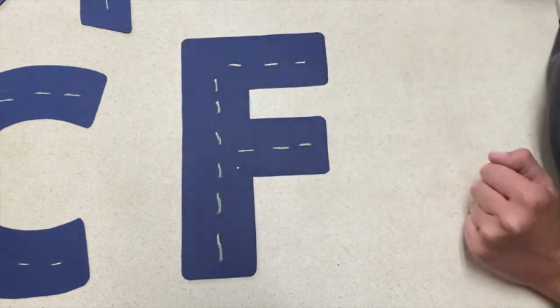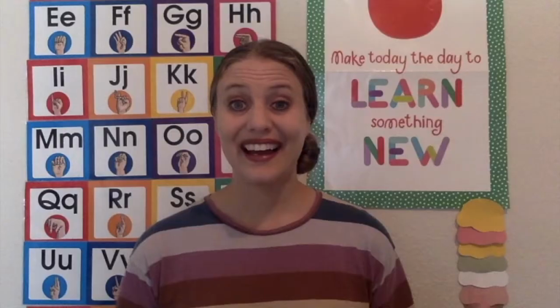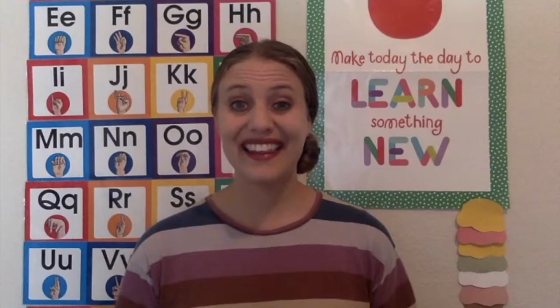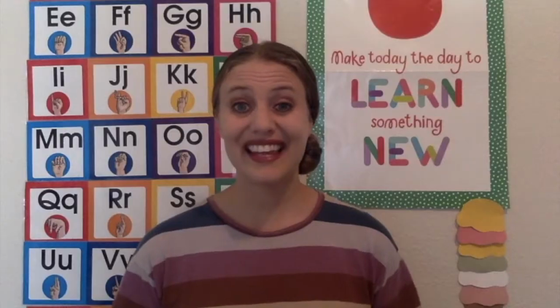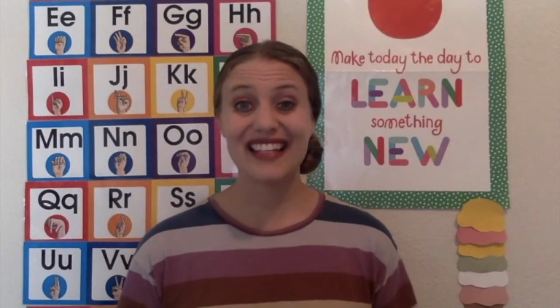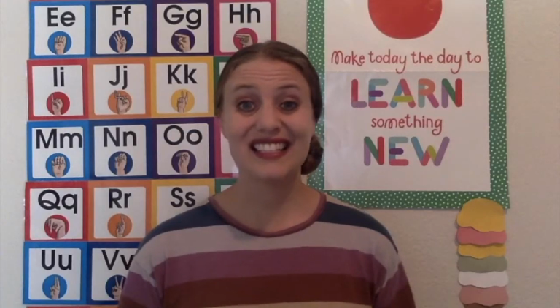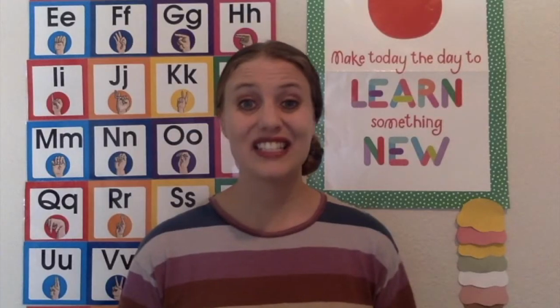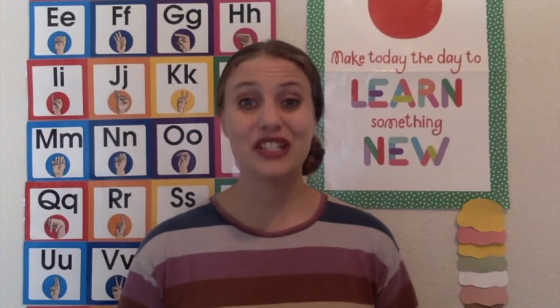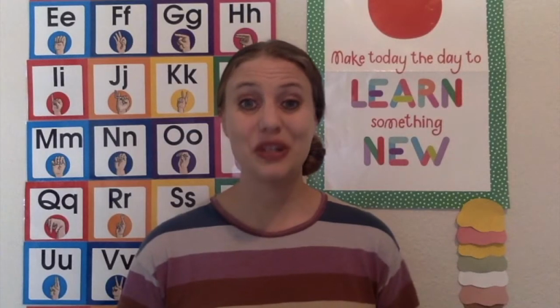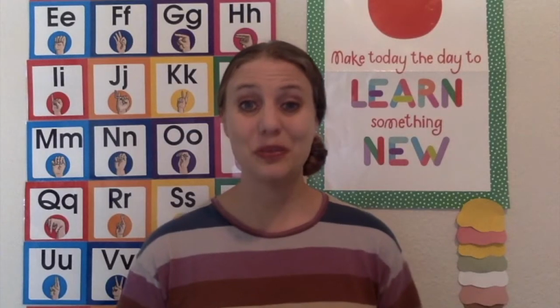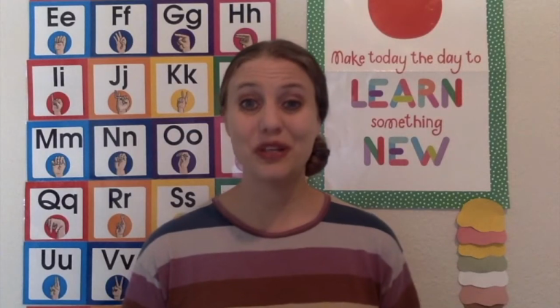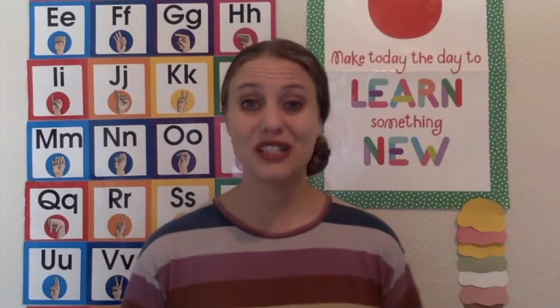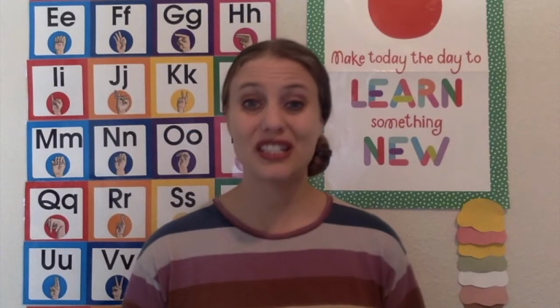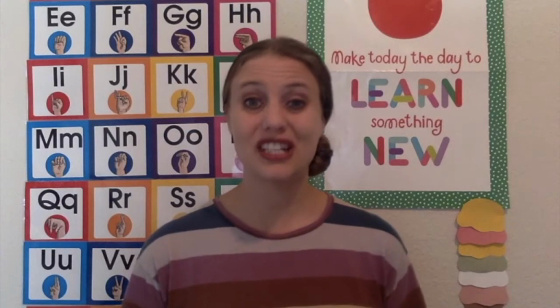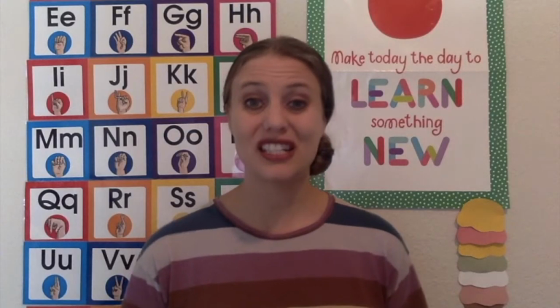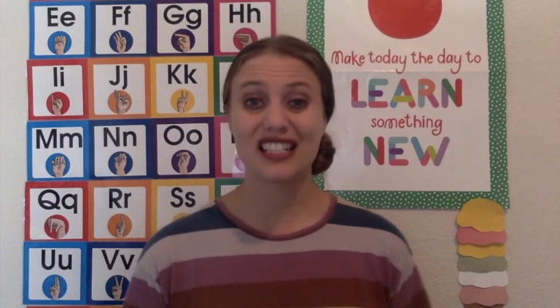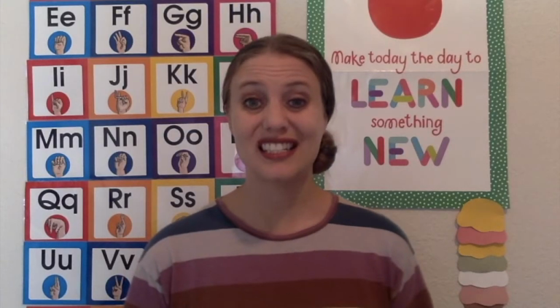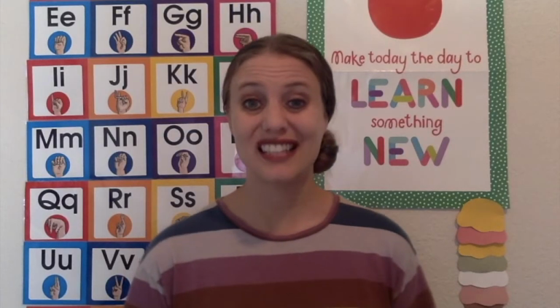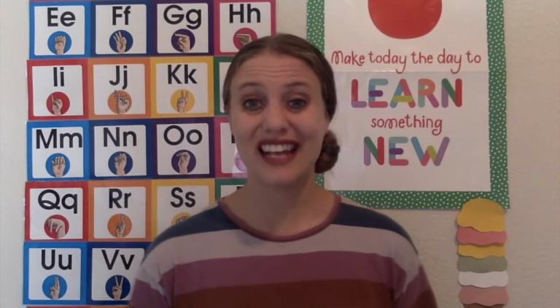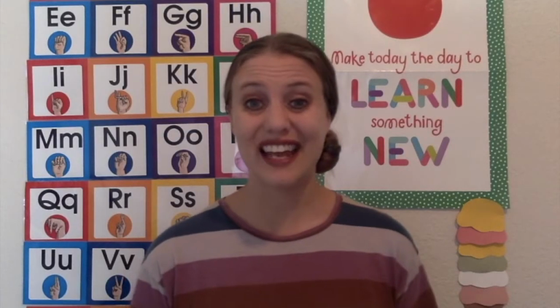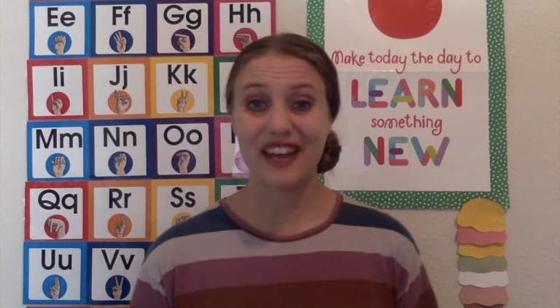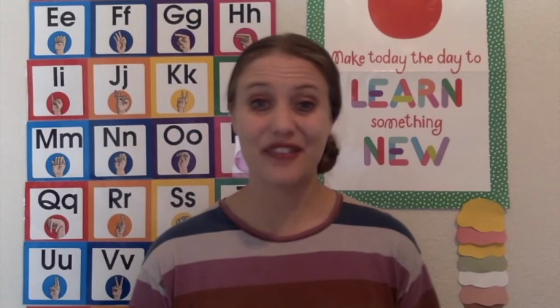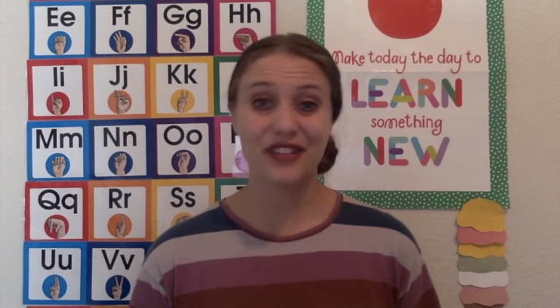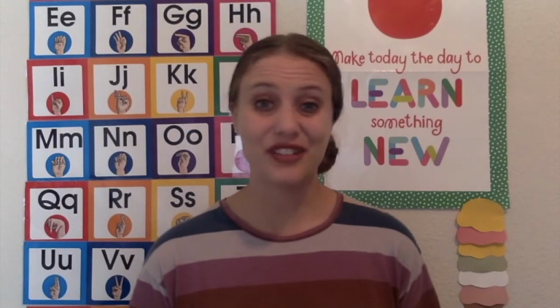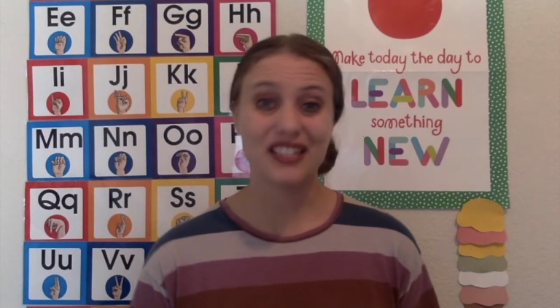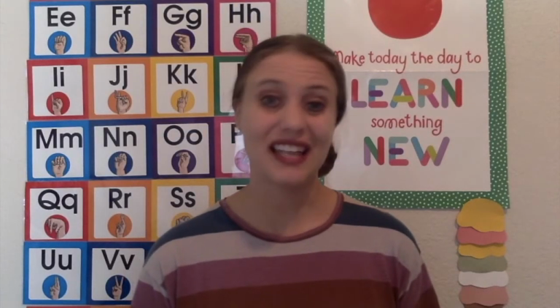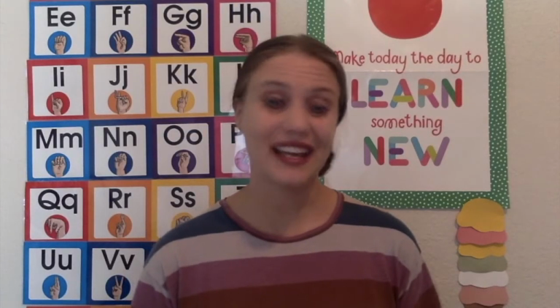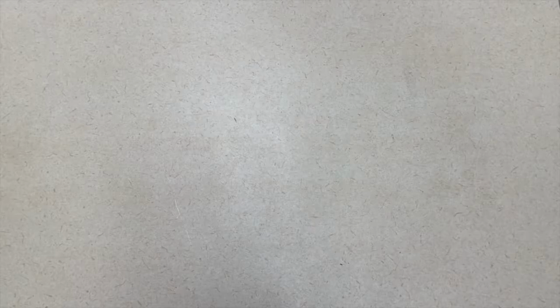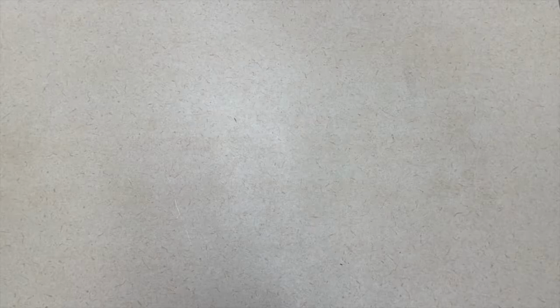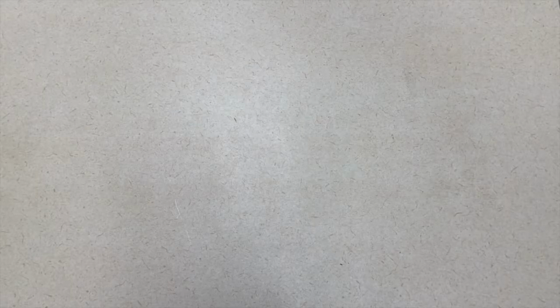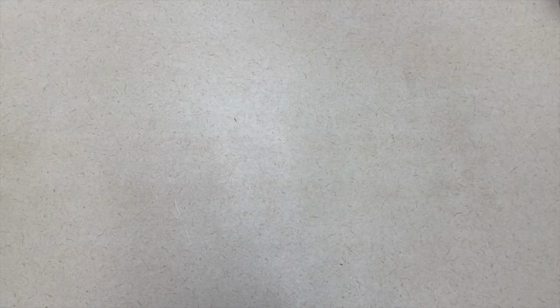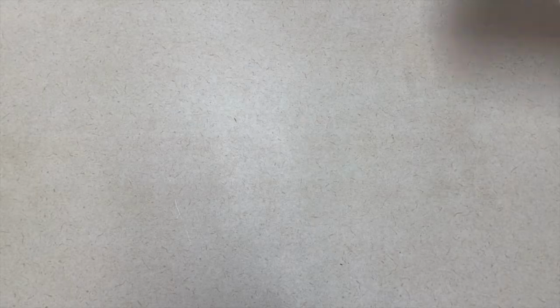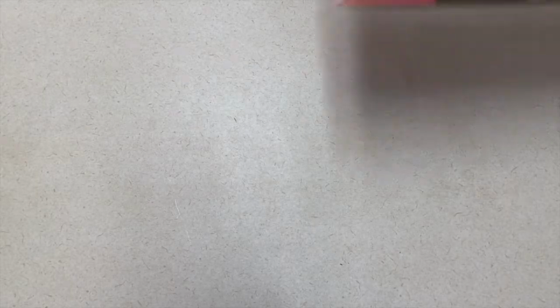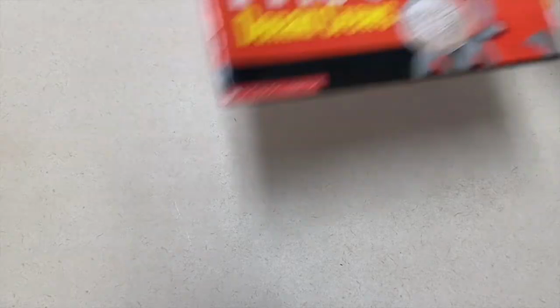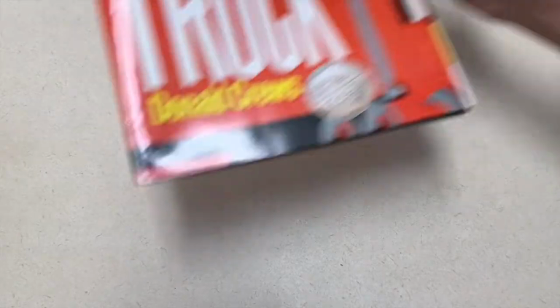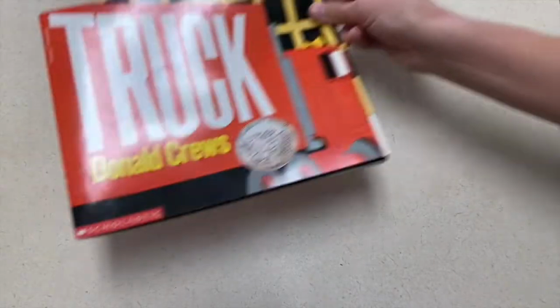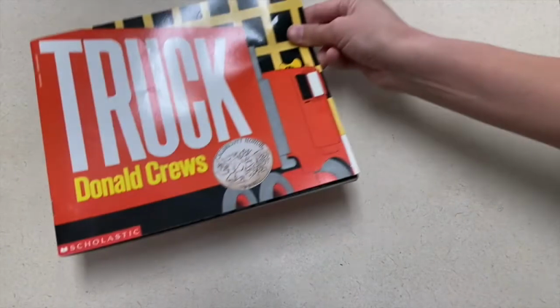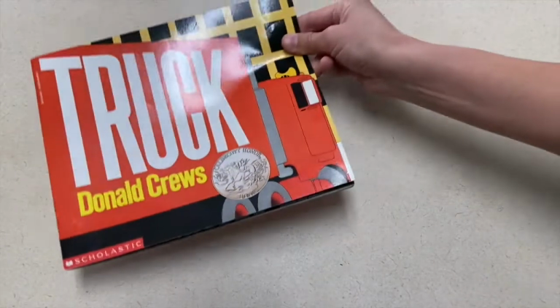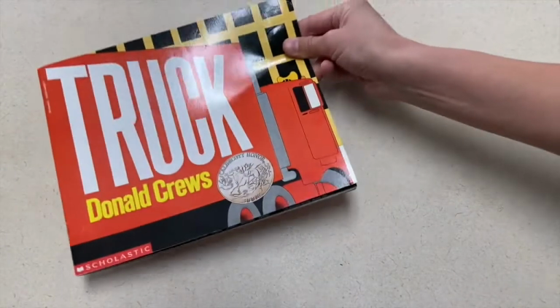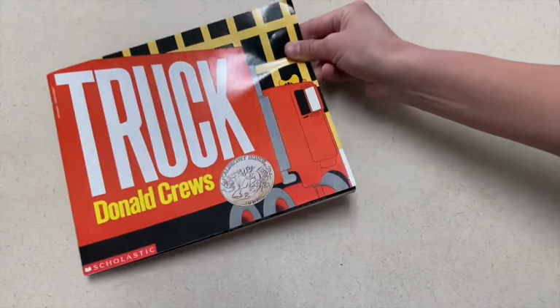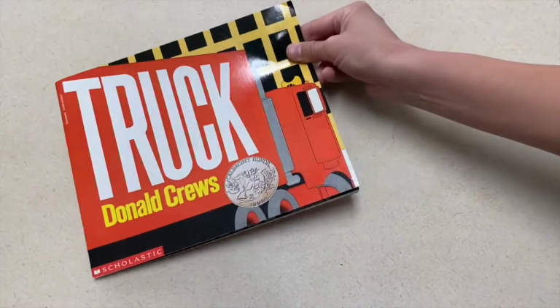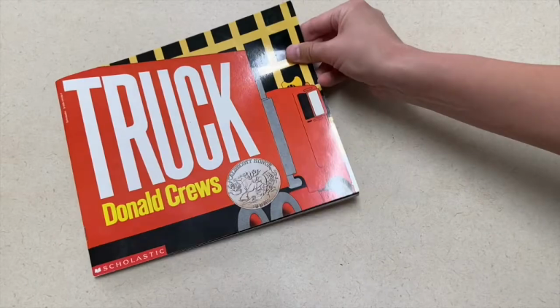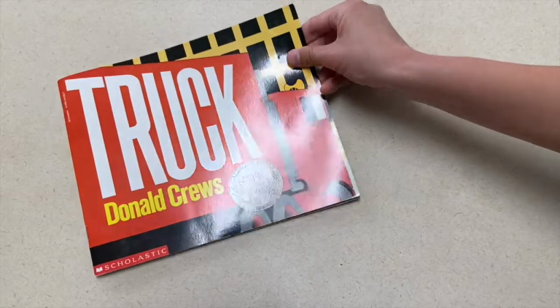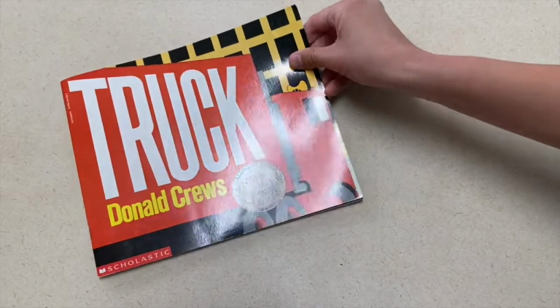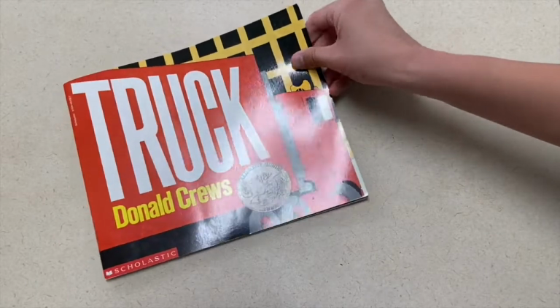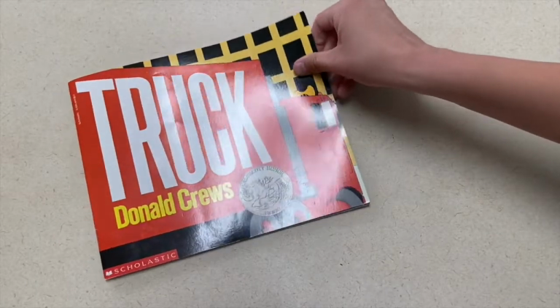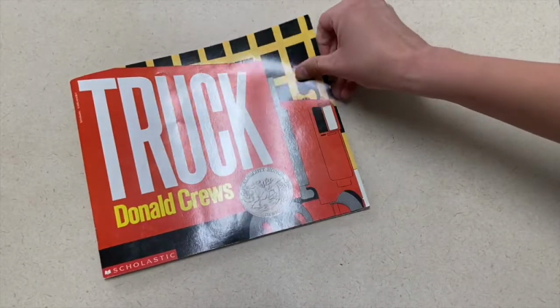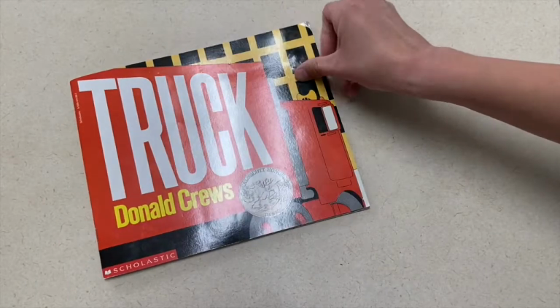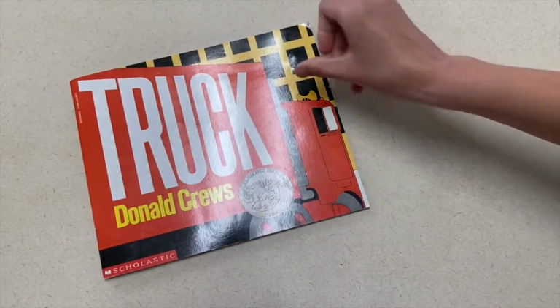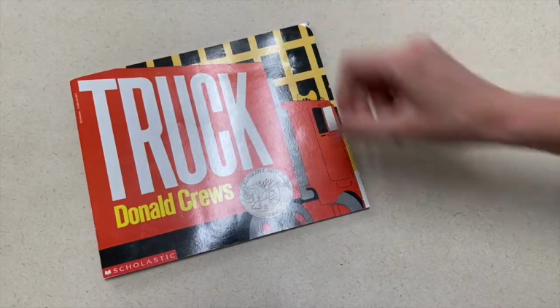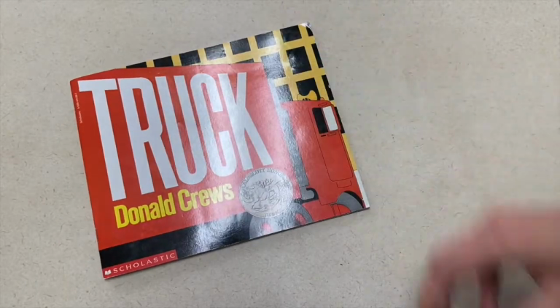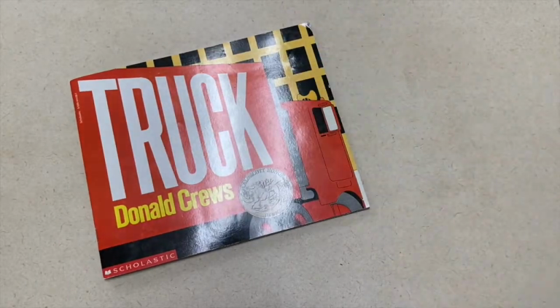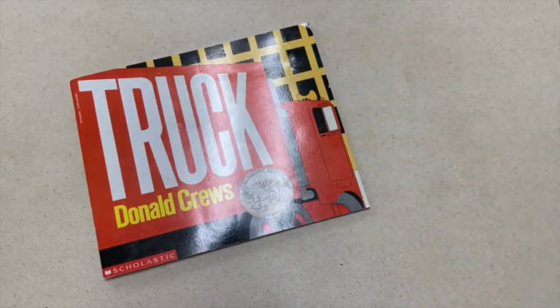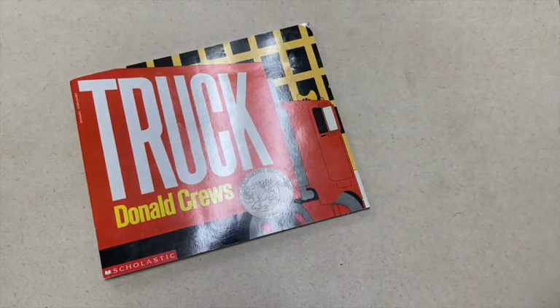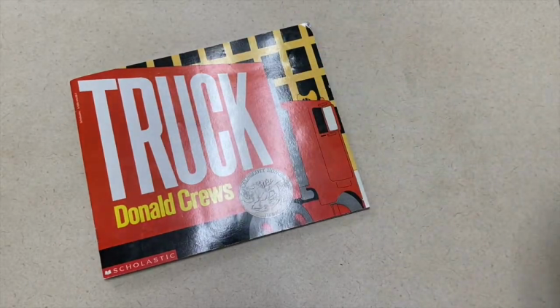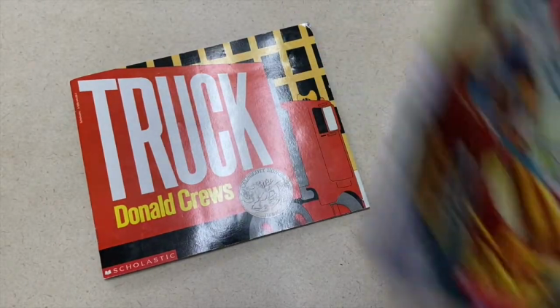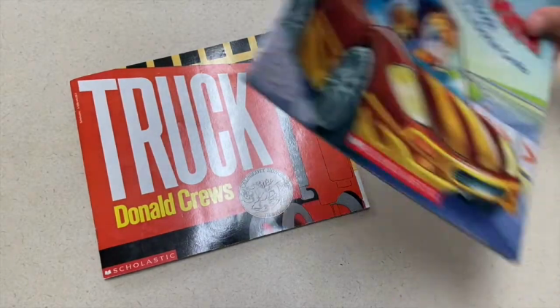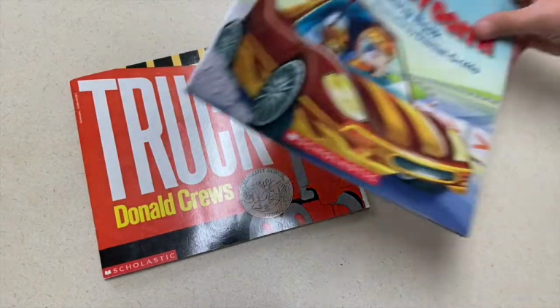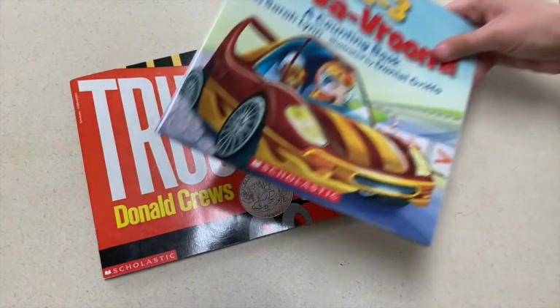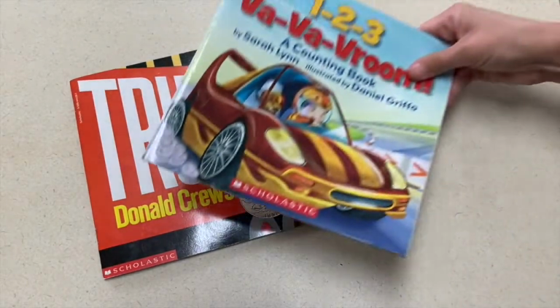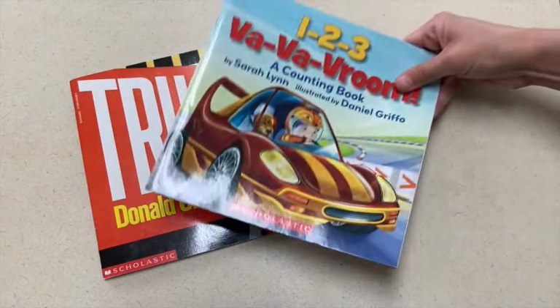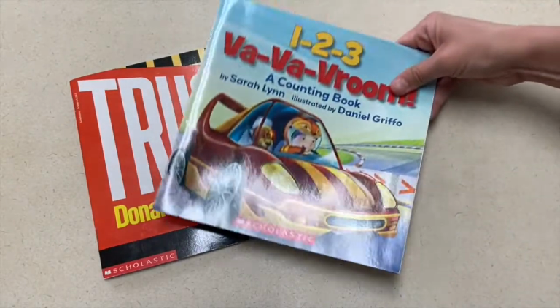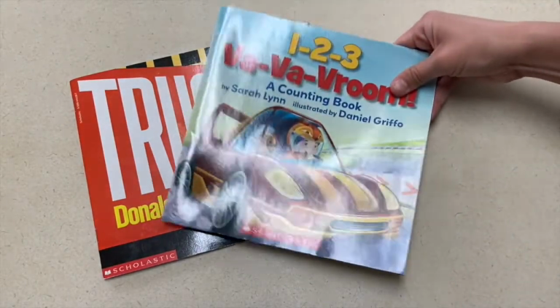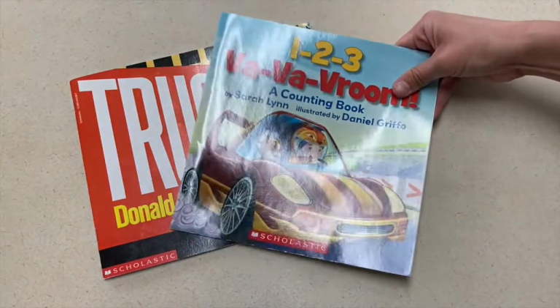And lastly, two book suggestions I have for you today are the books Trucks and One Two Three.